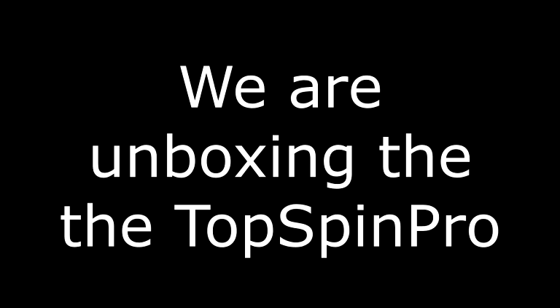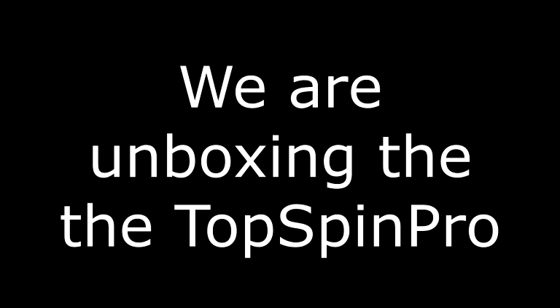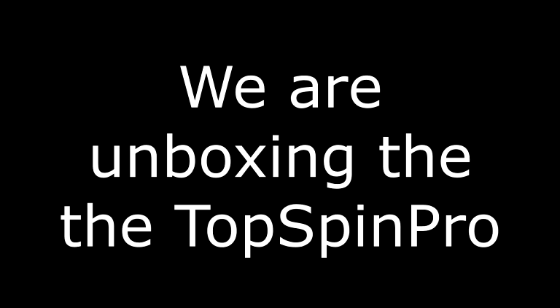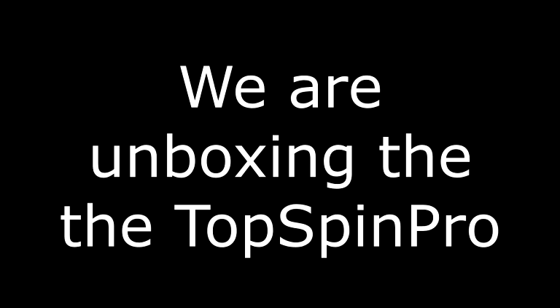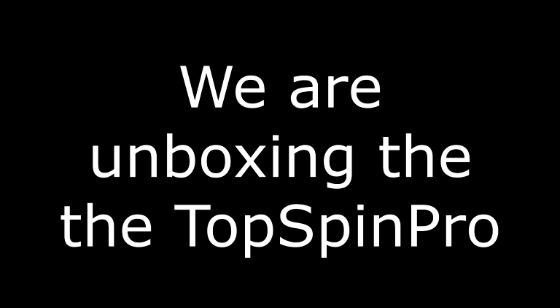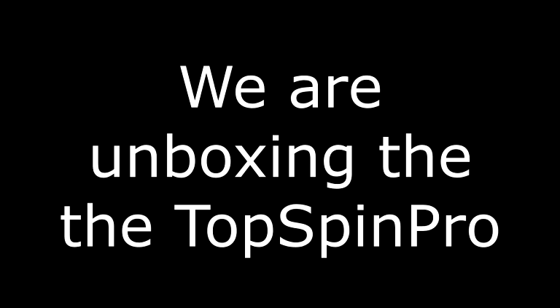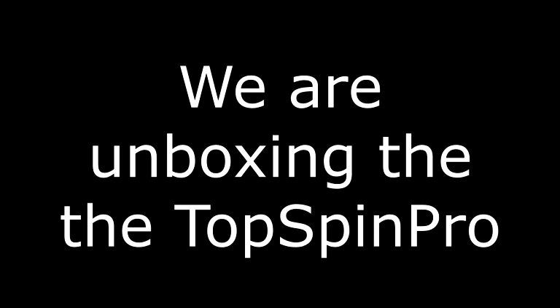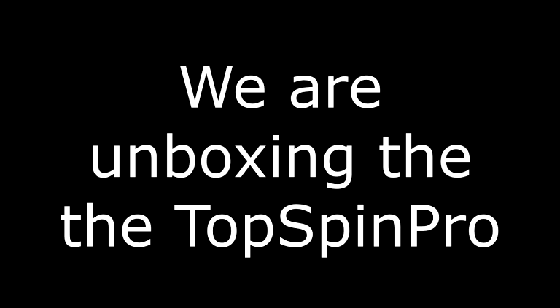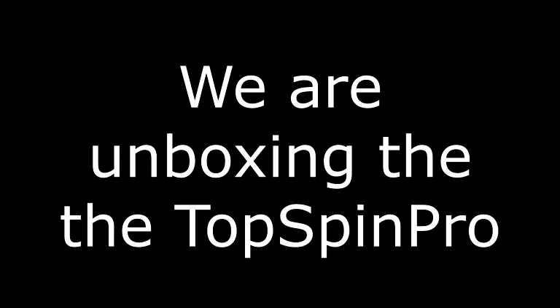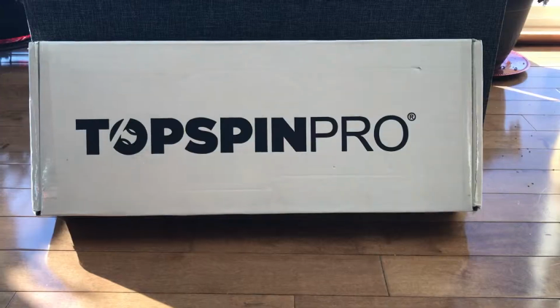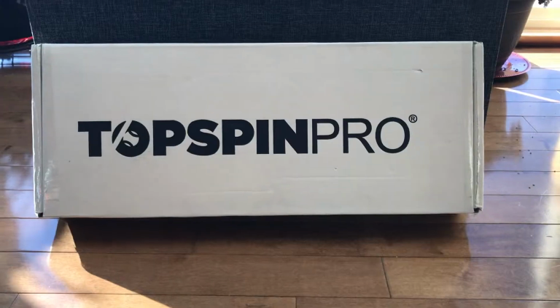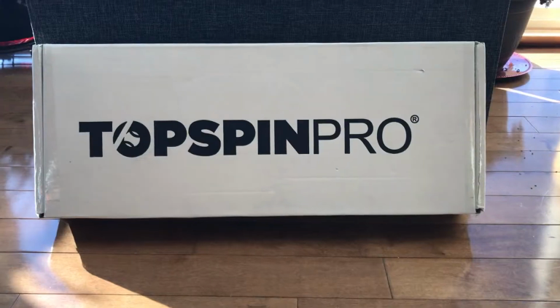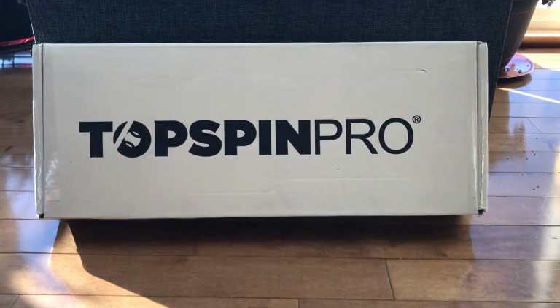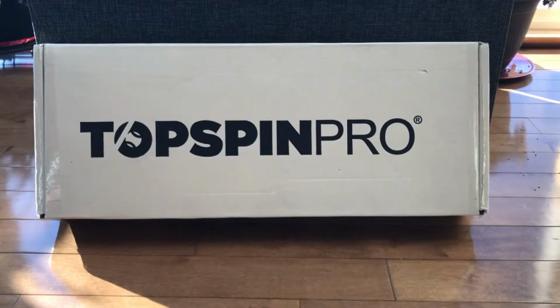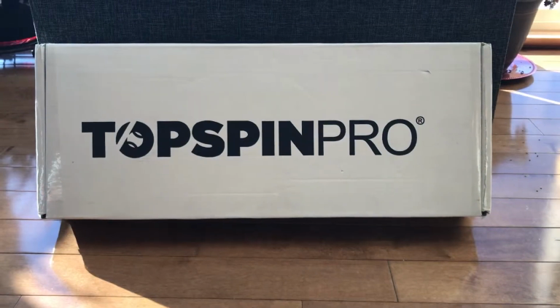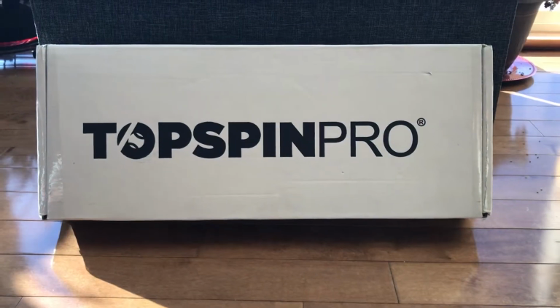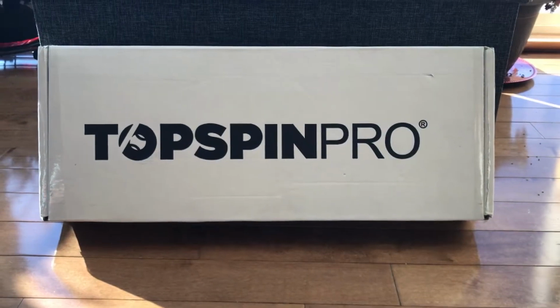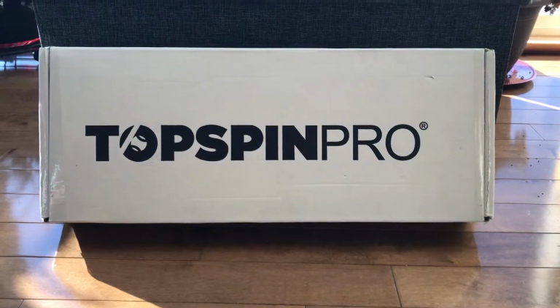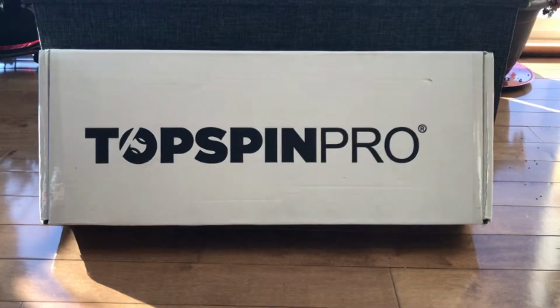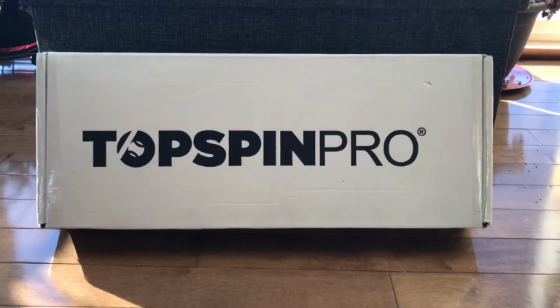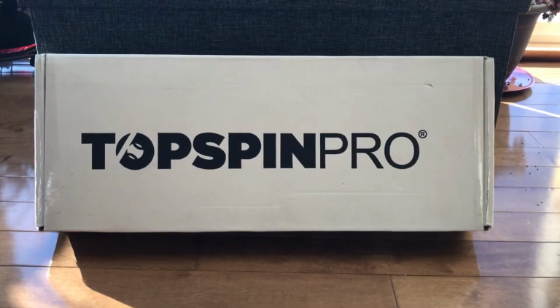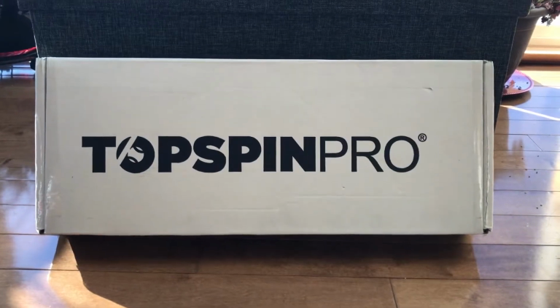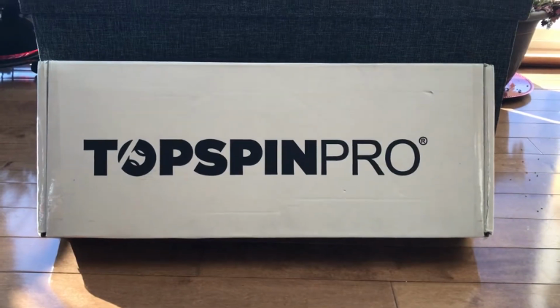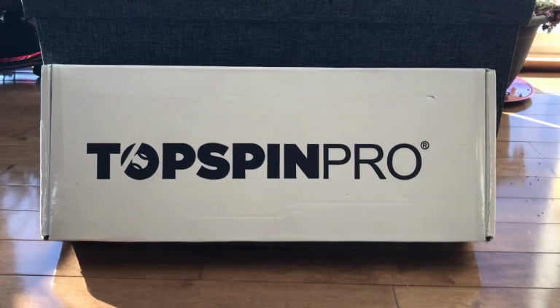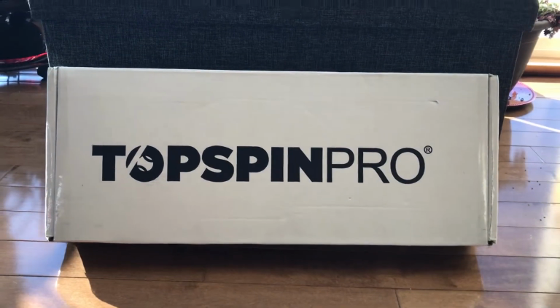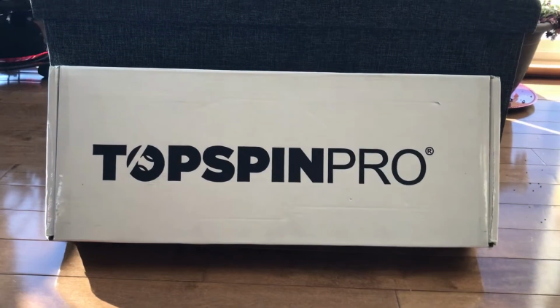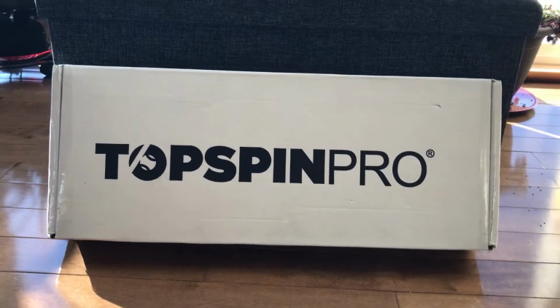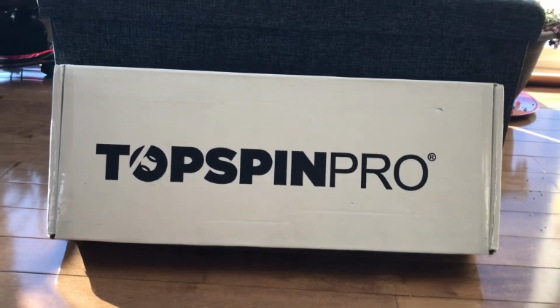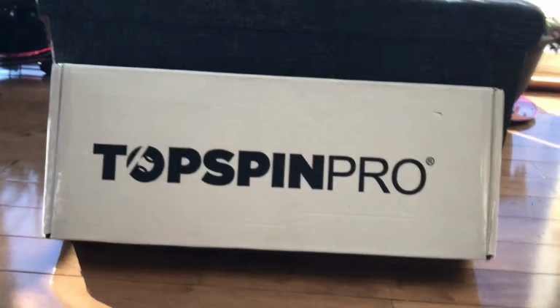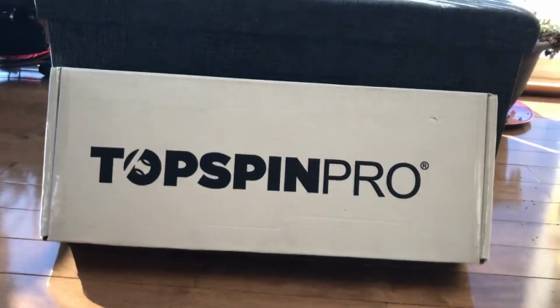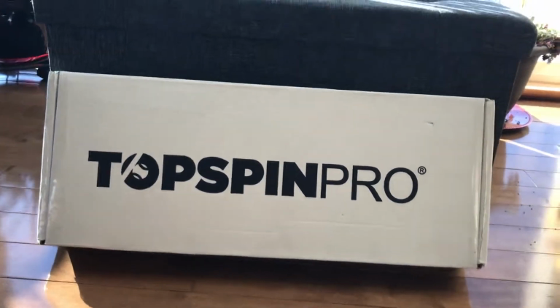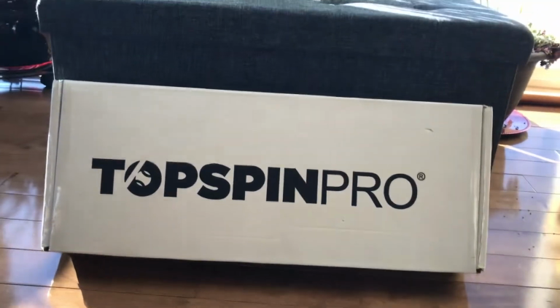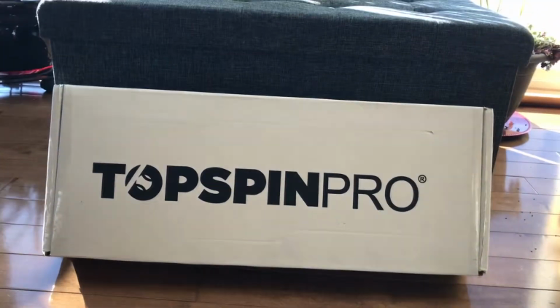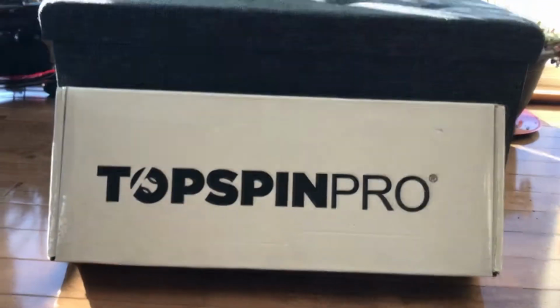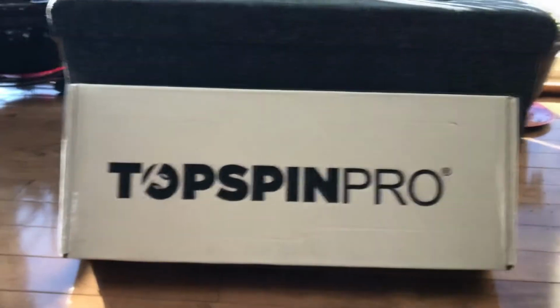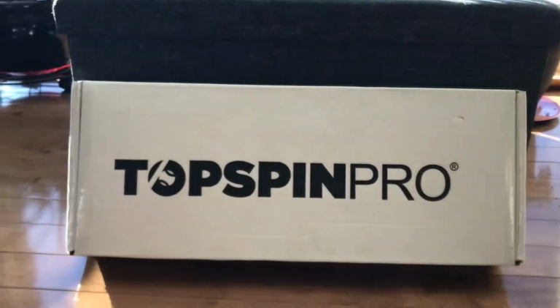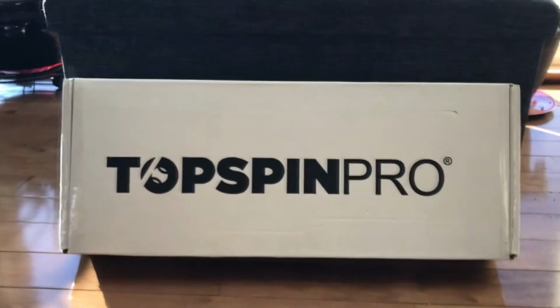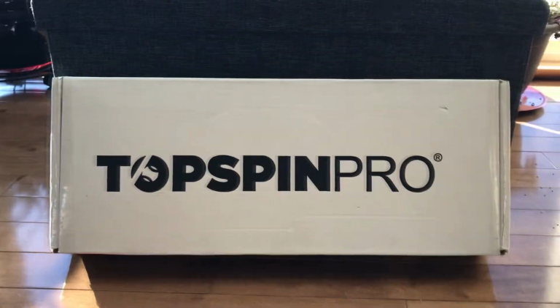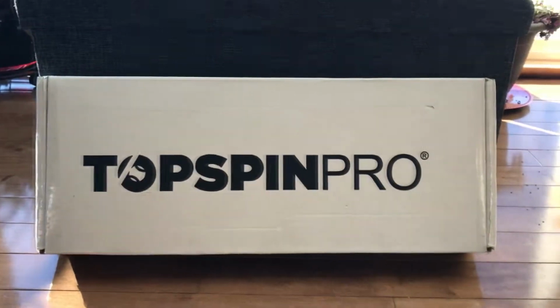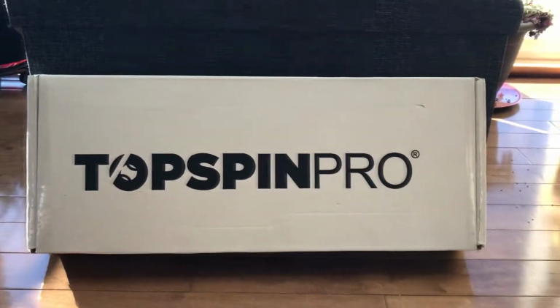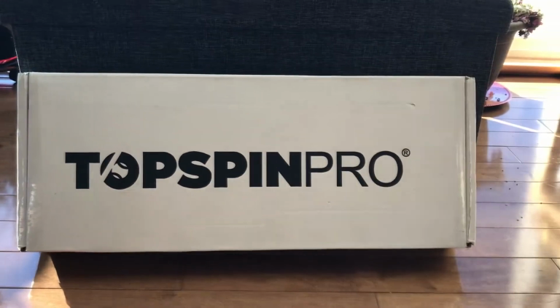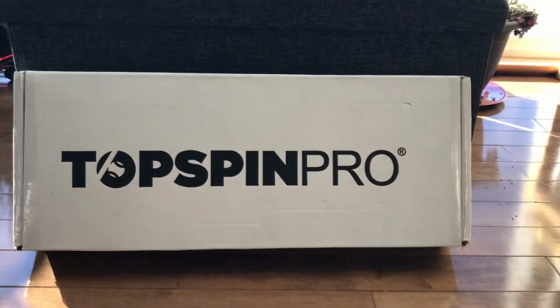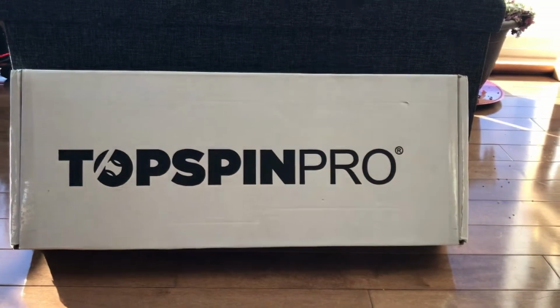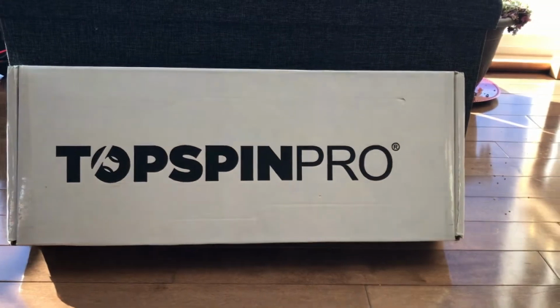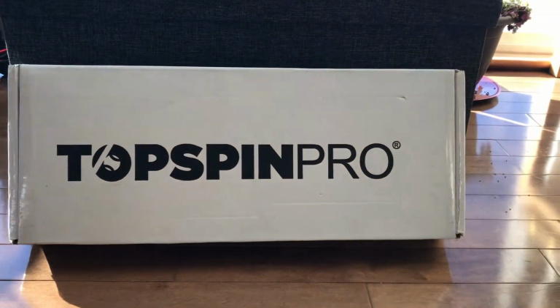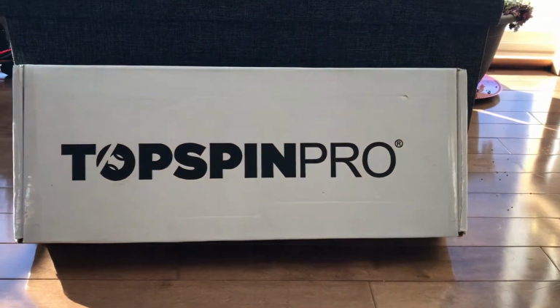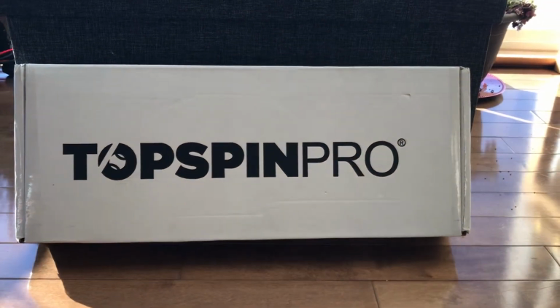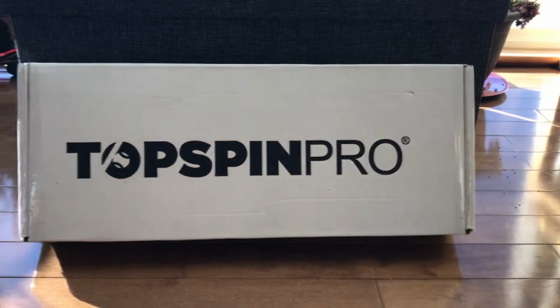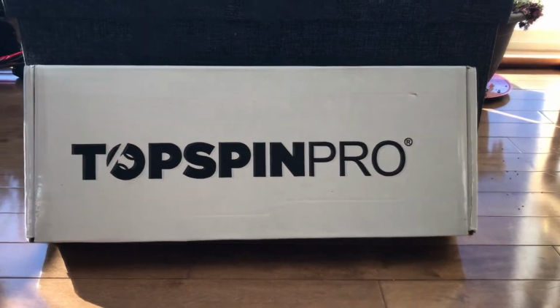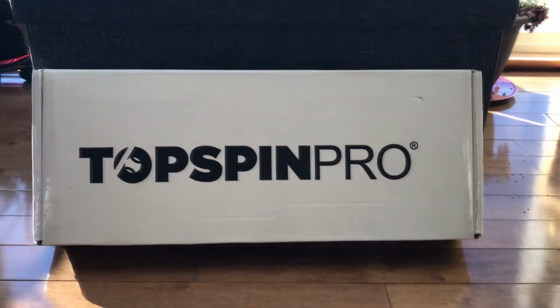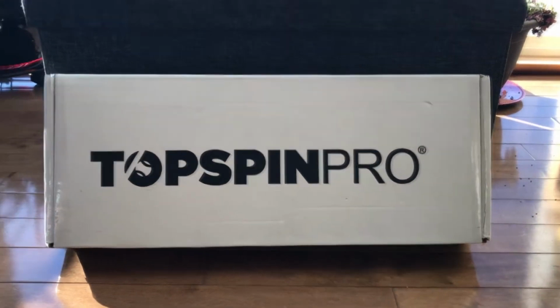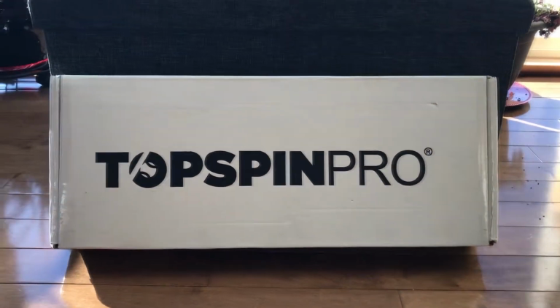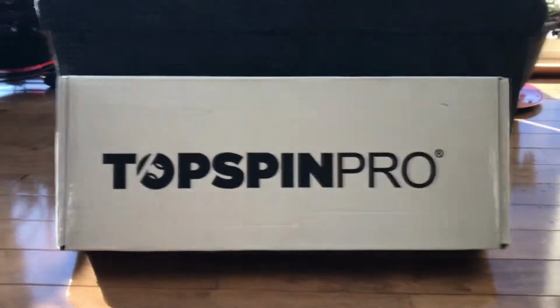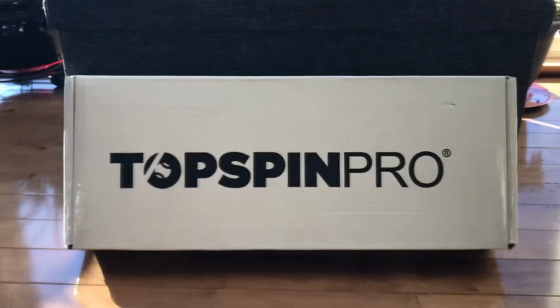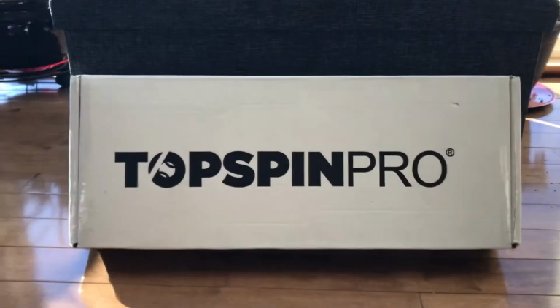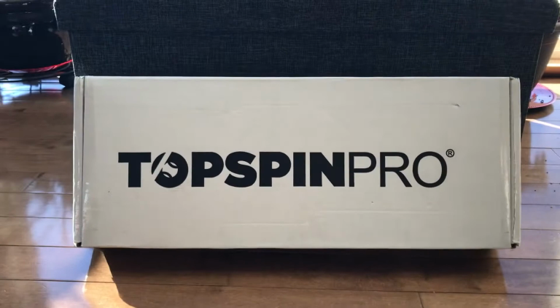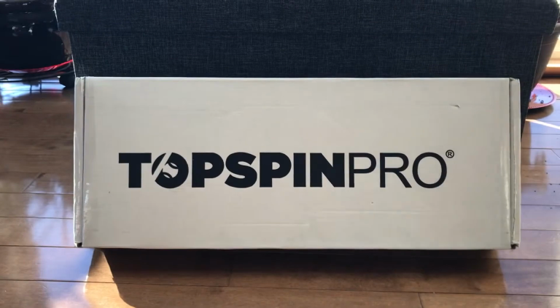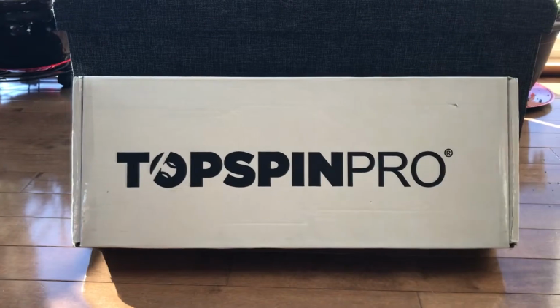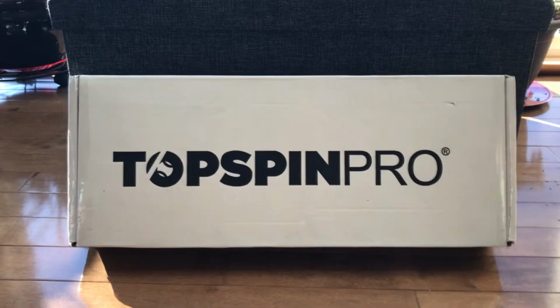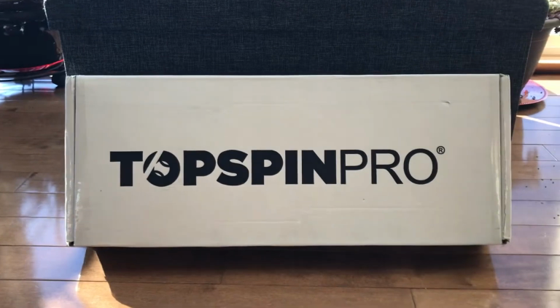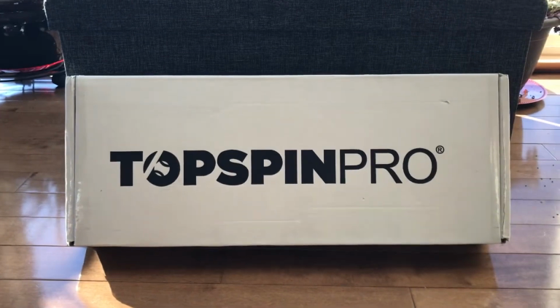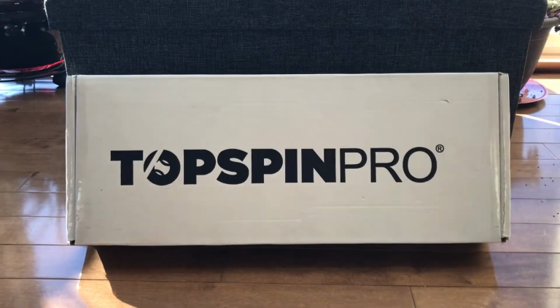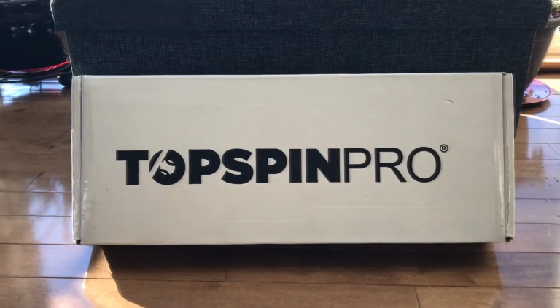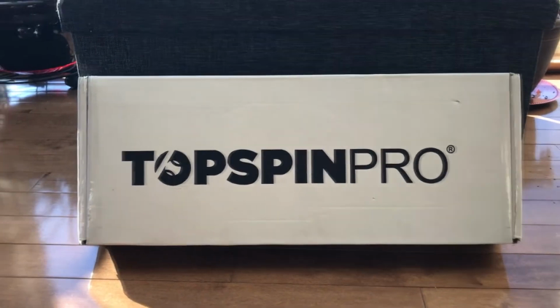This is Top Spin Pro from Merchant of Tennis, located in Ontario, Mississauga.